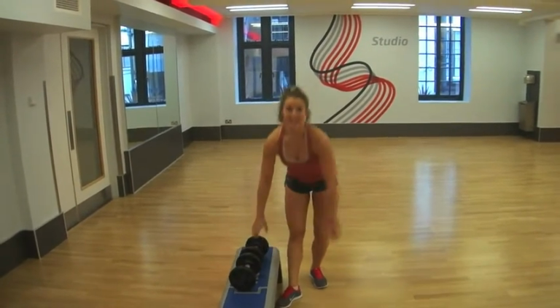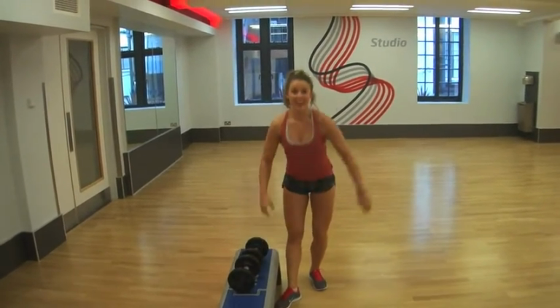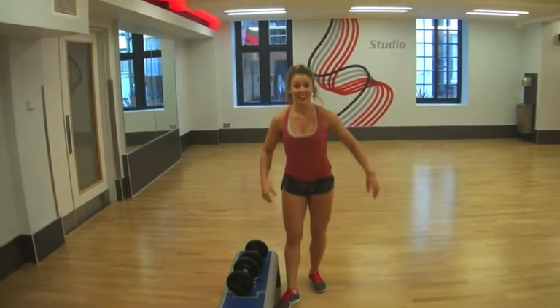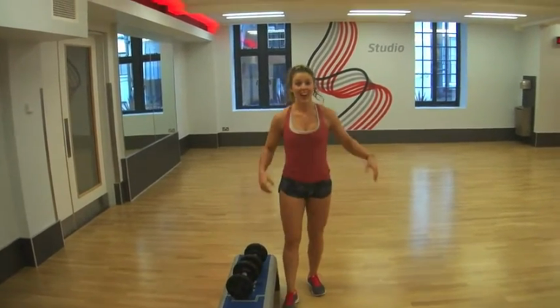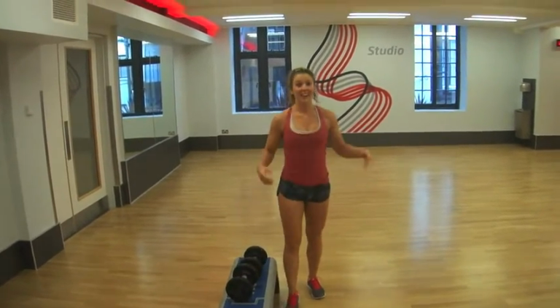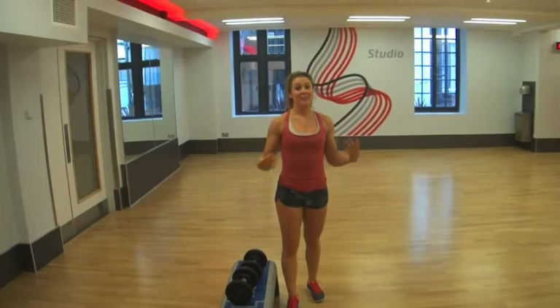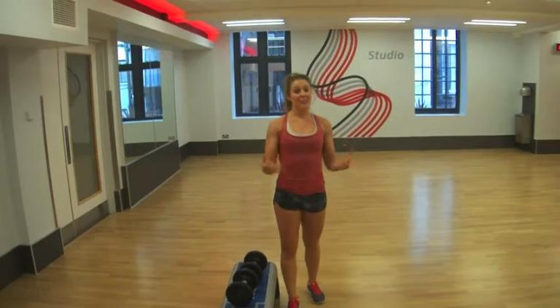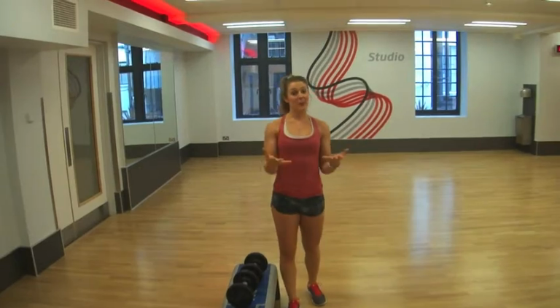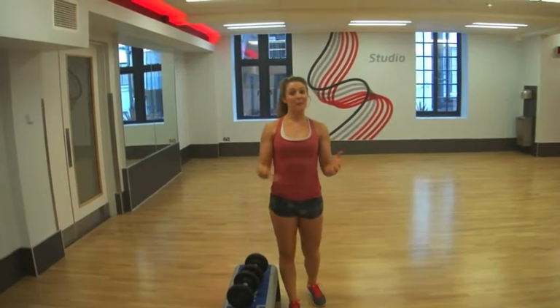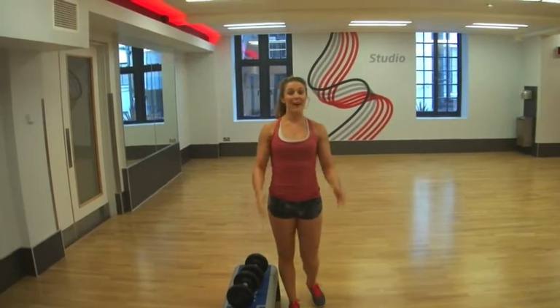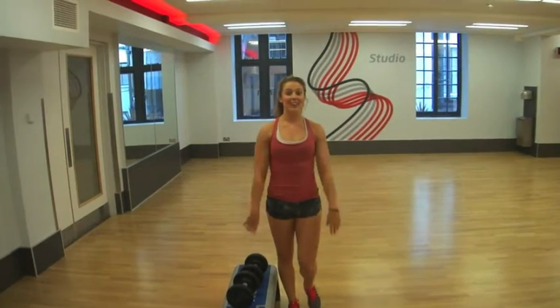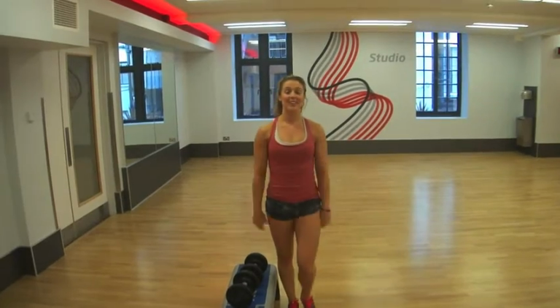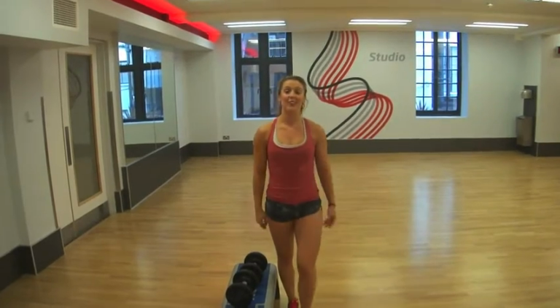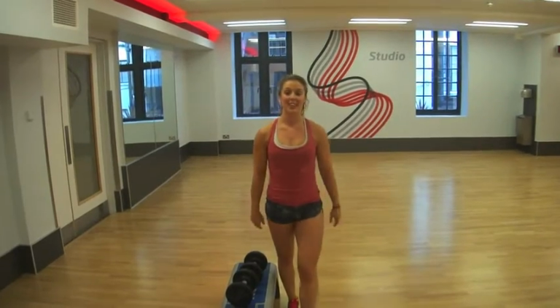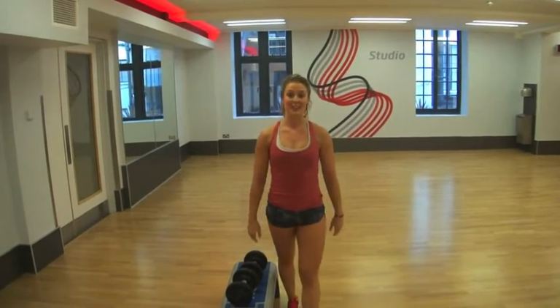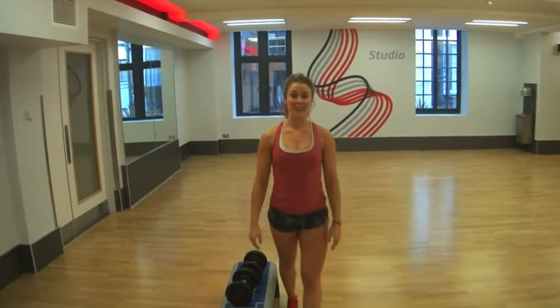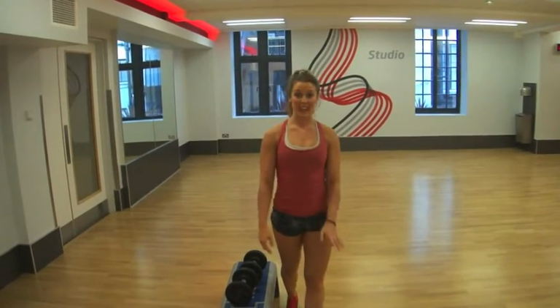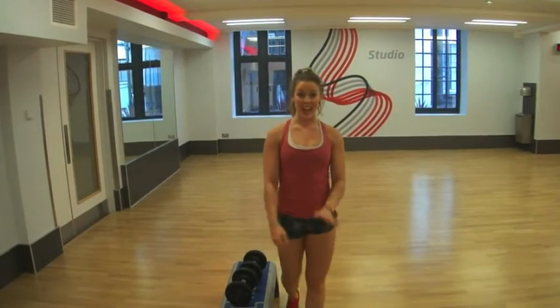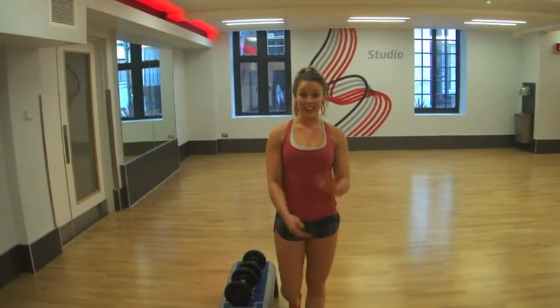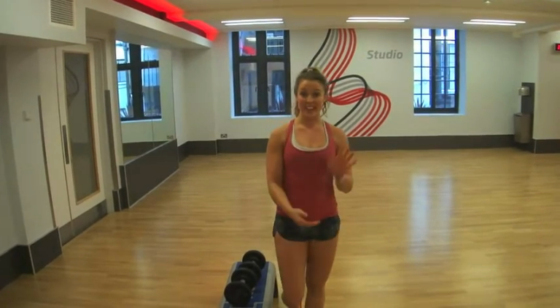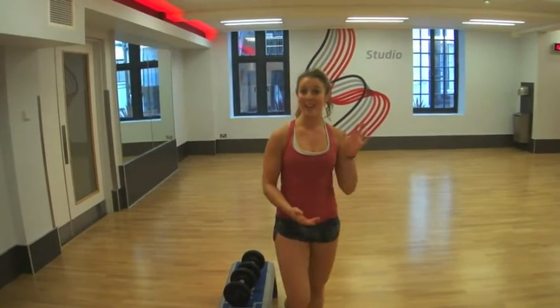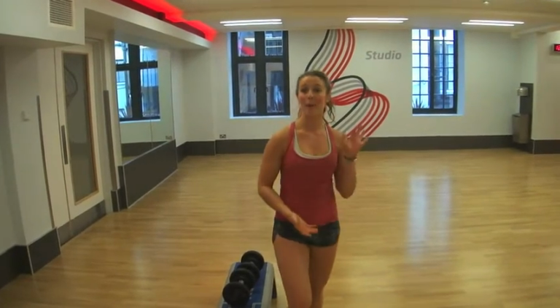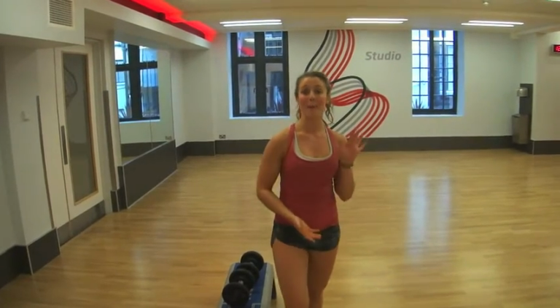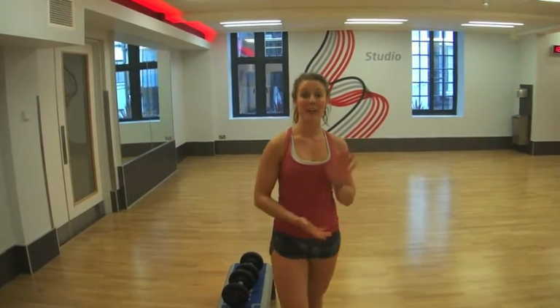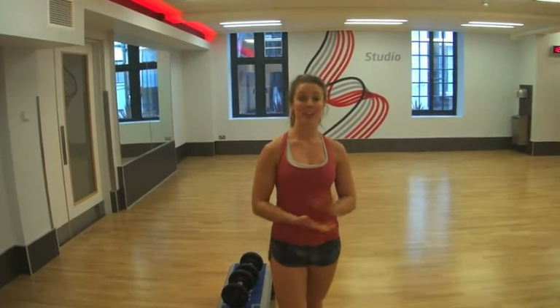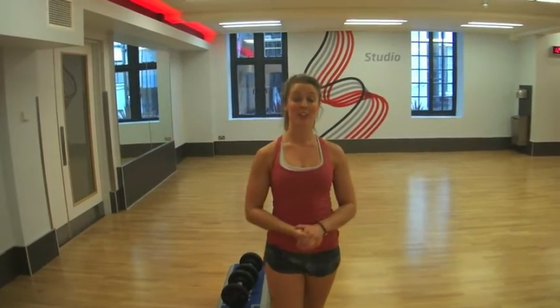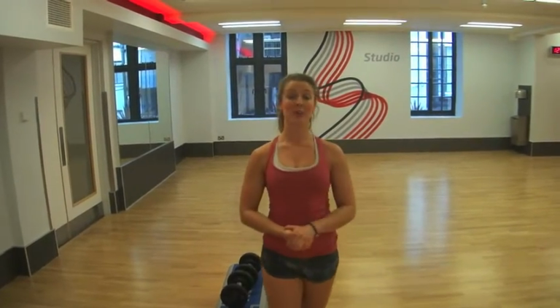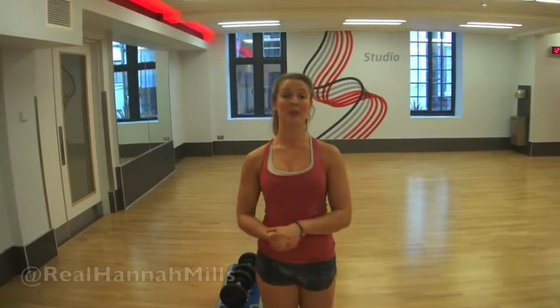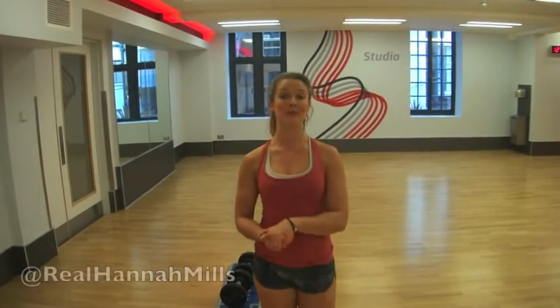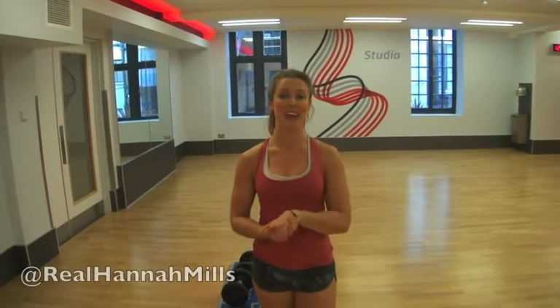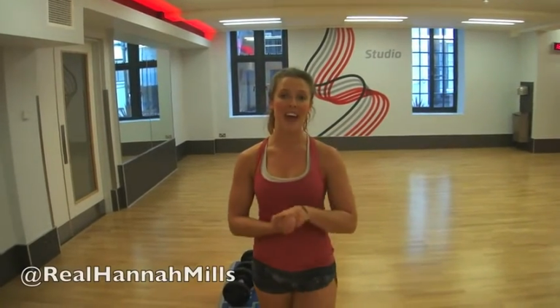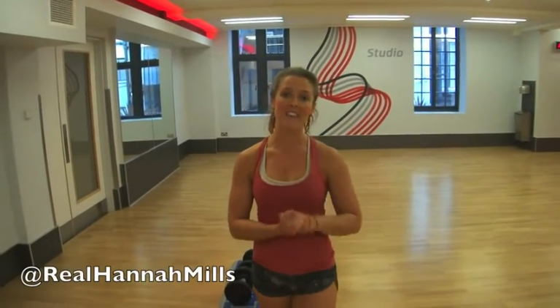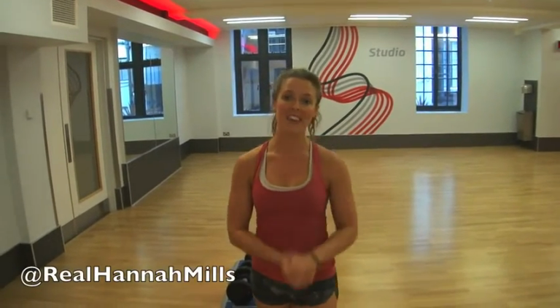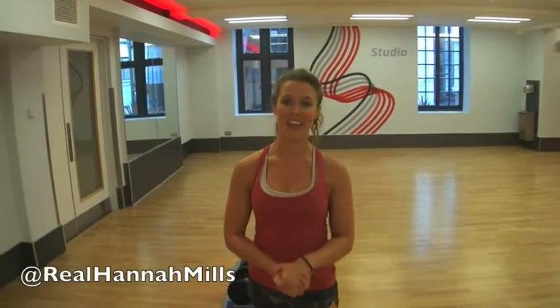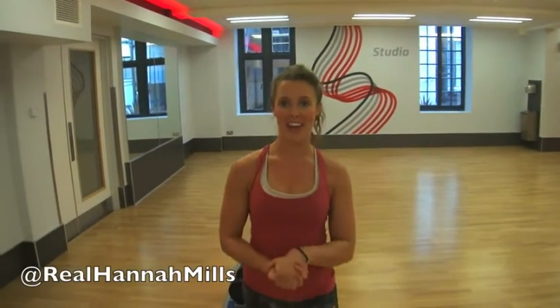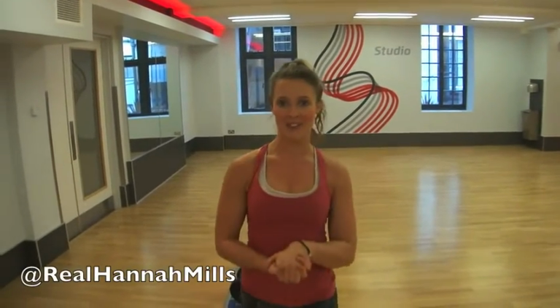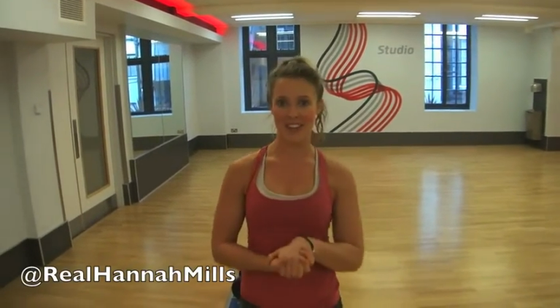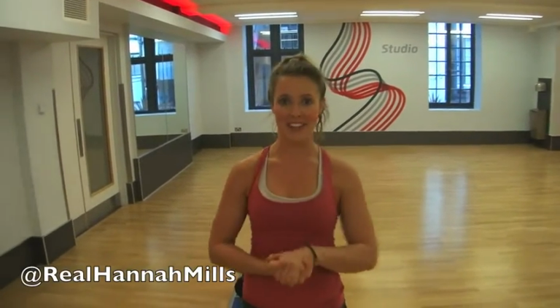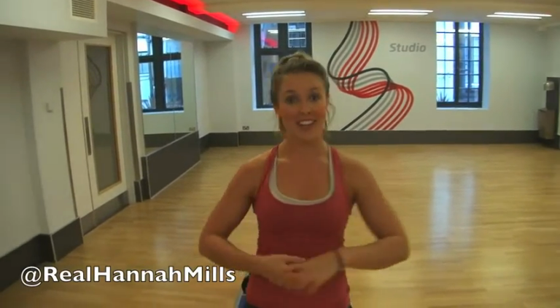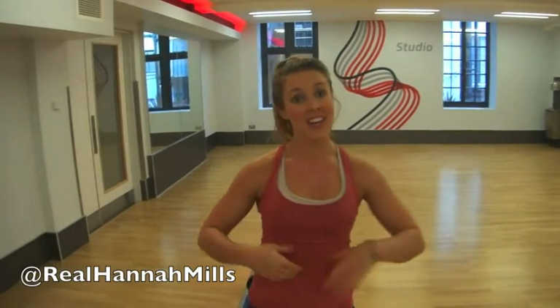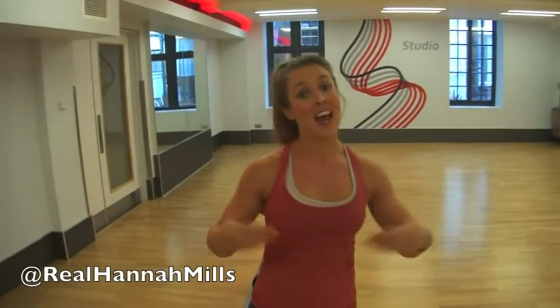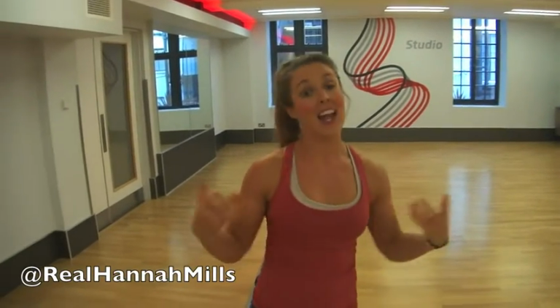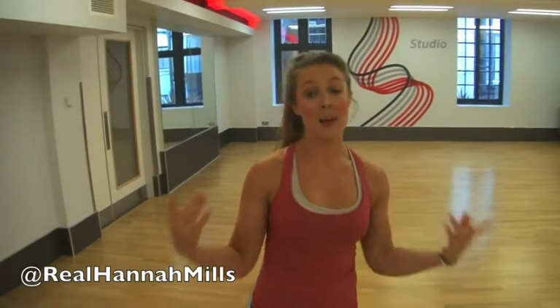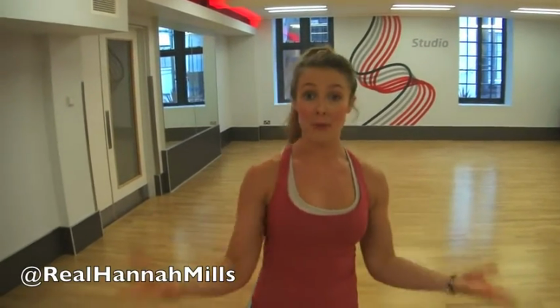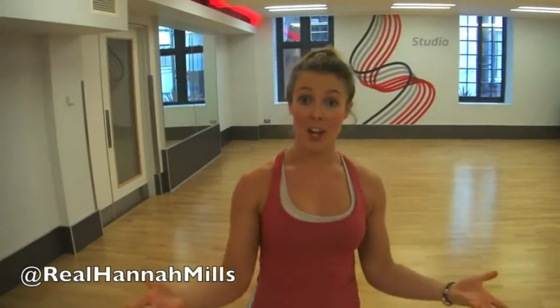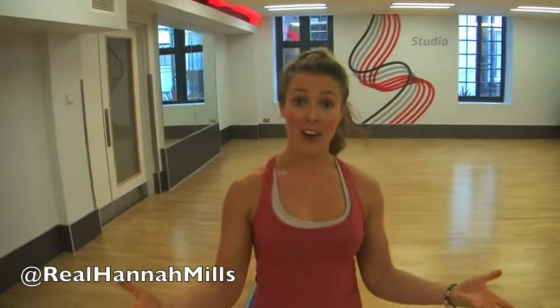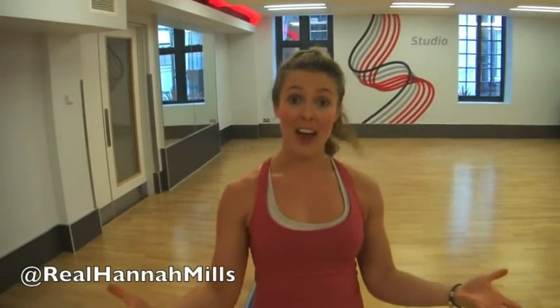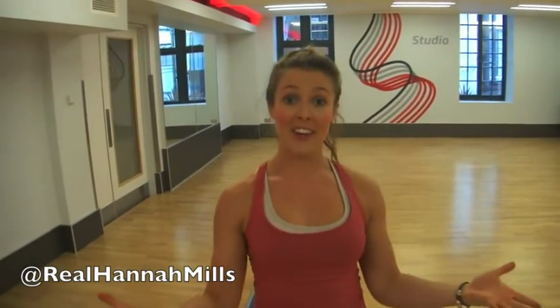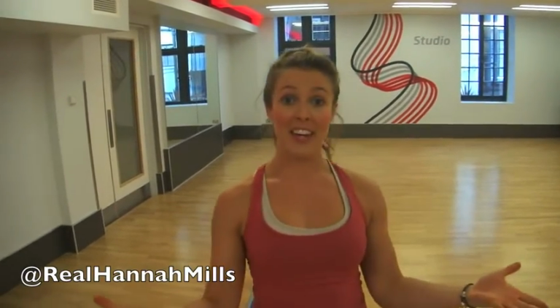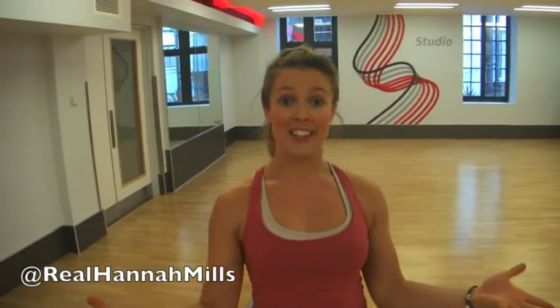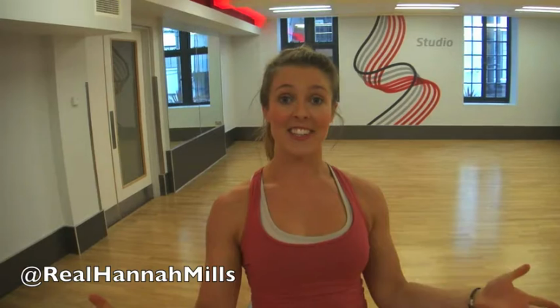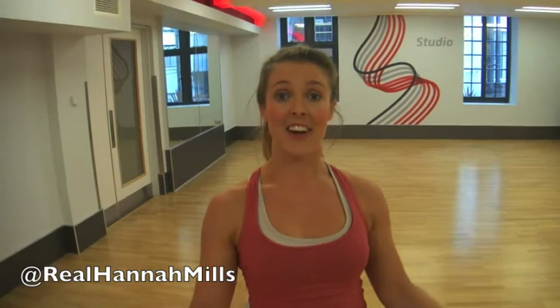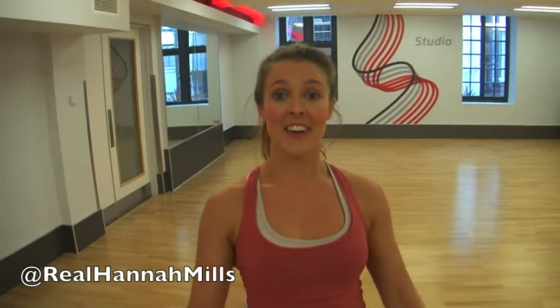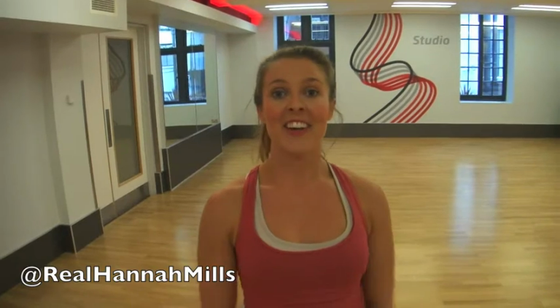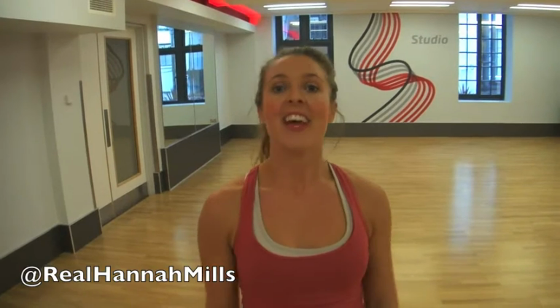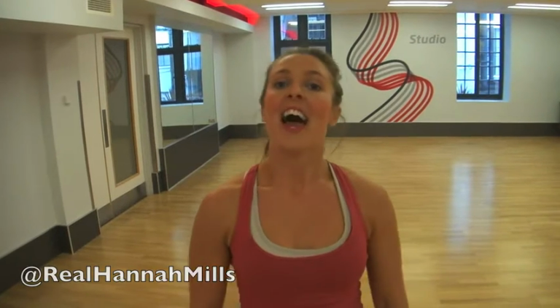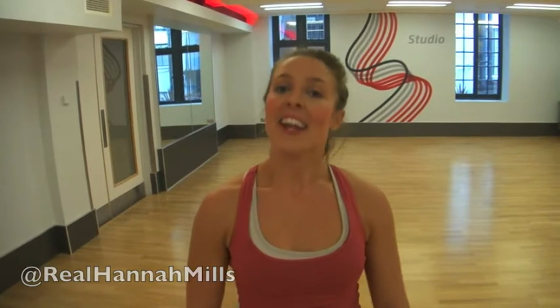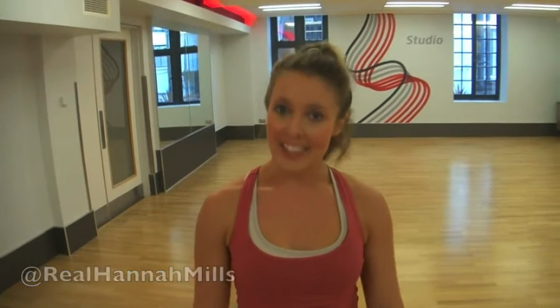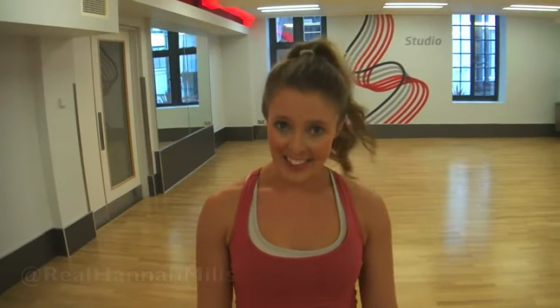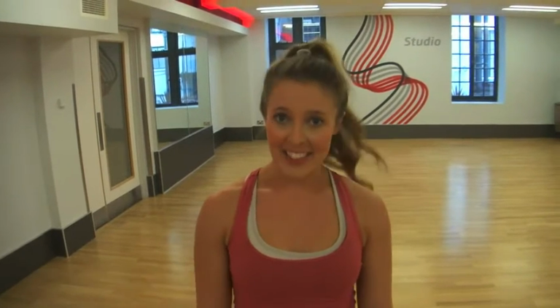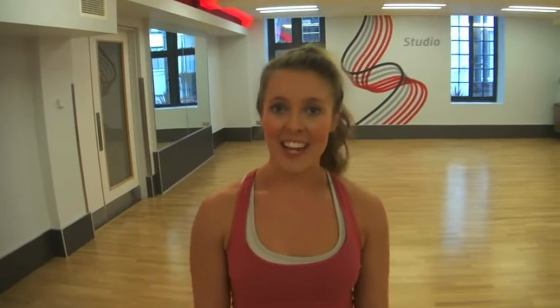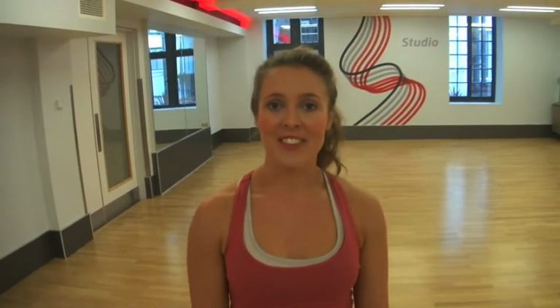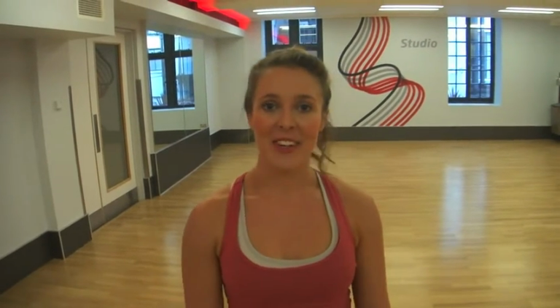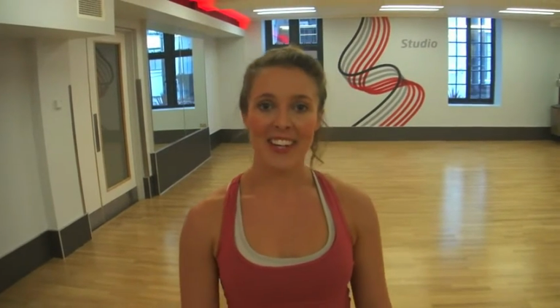And that is your all-over body workout with dumbbells for this weekend! Make sure you tweet me at realhandmills and let me know how you're getting on, and I'll see you next week.